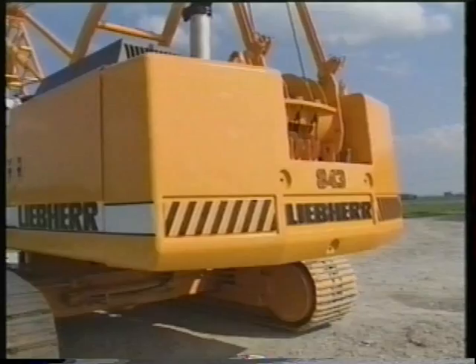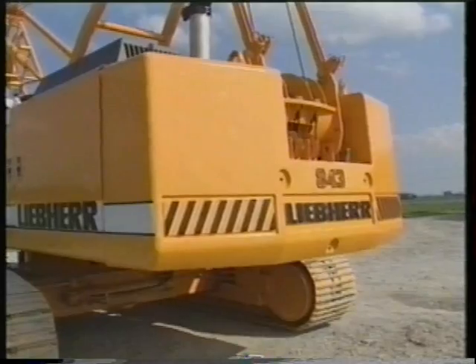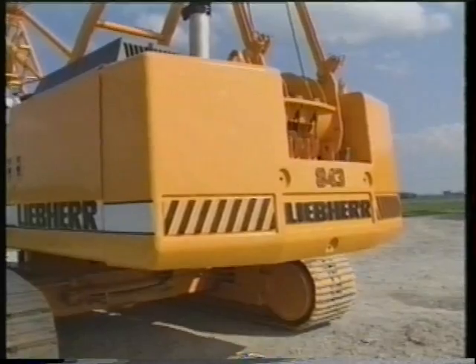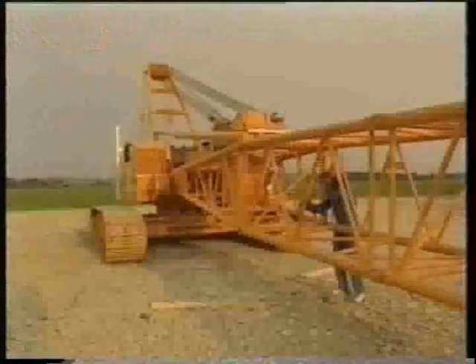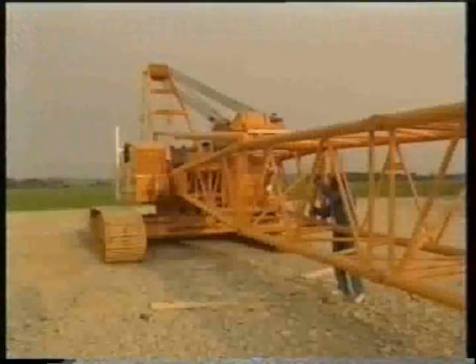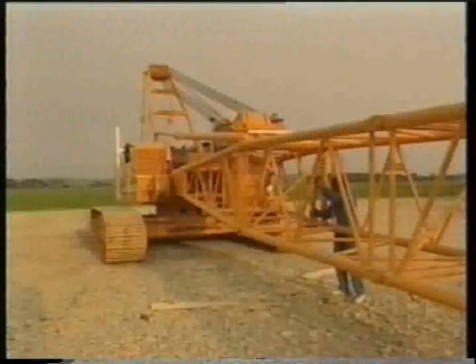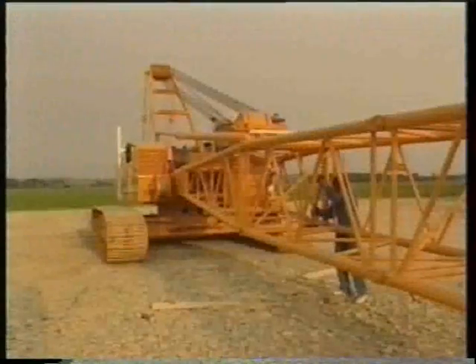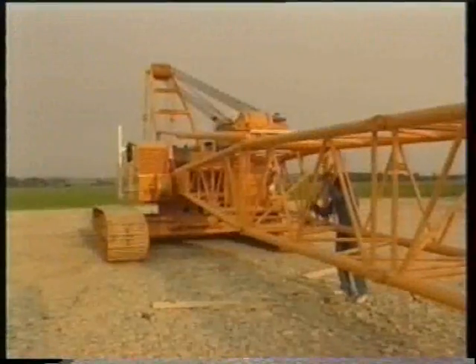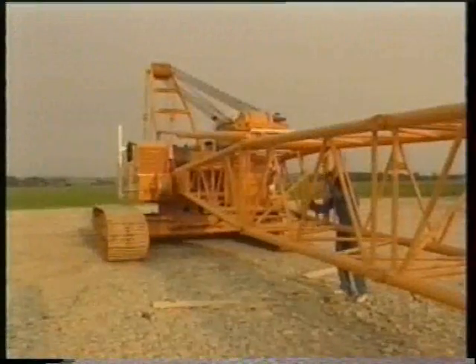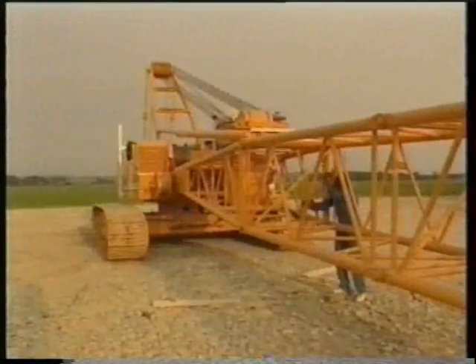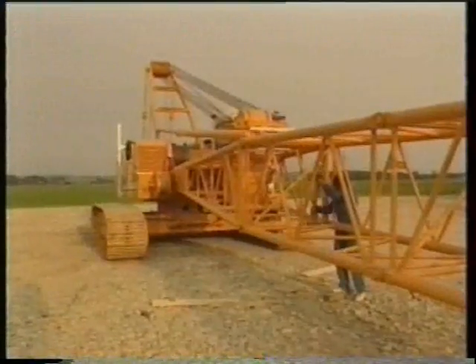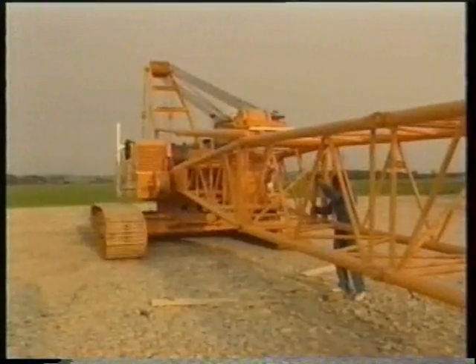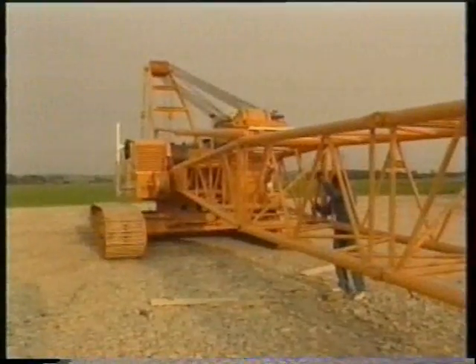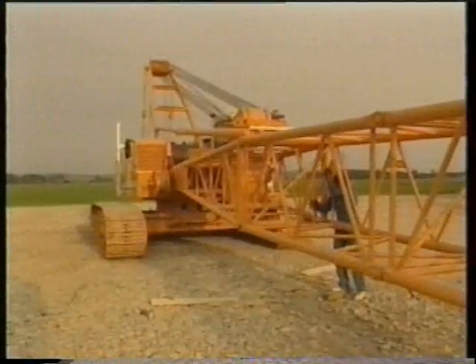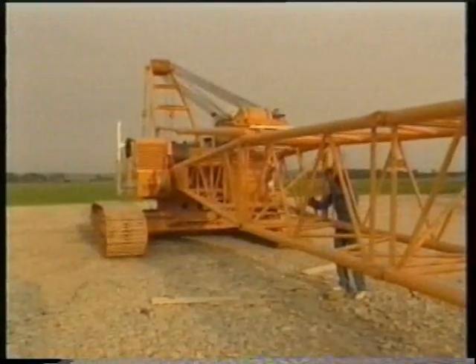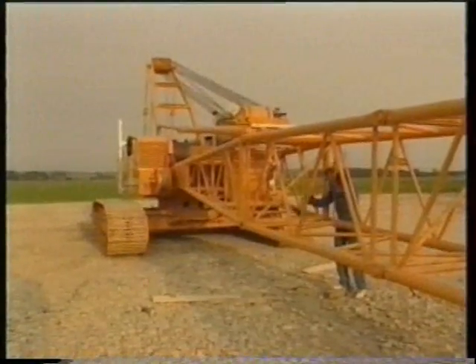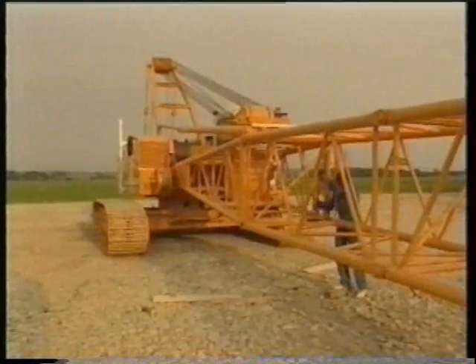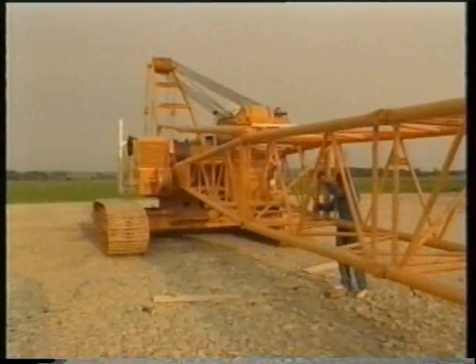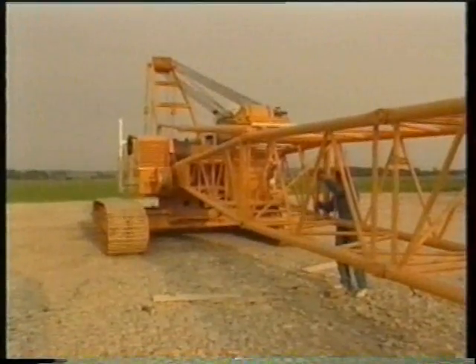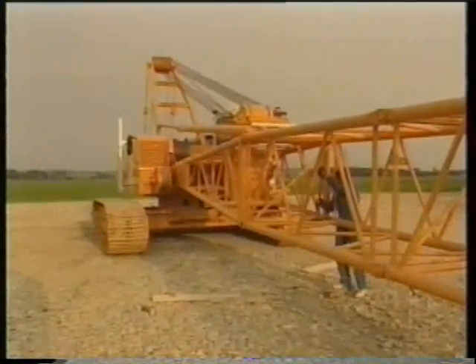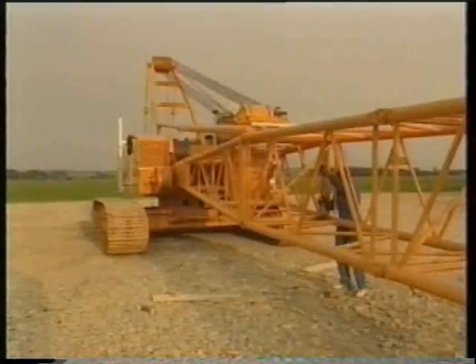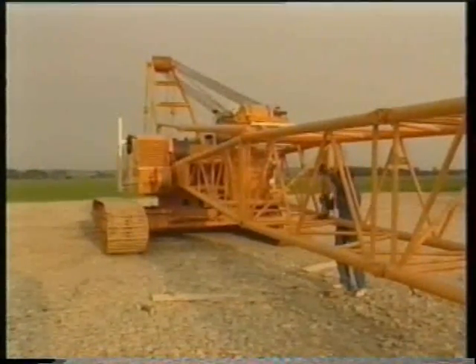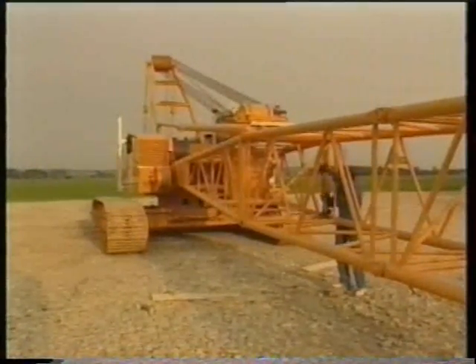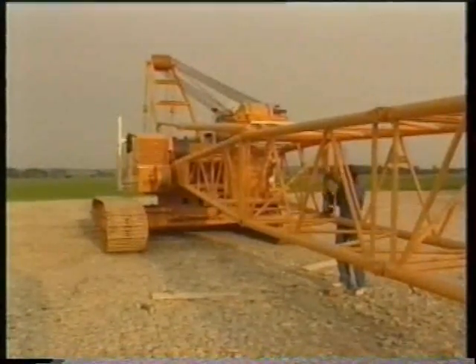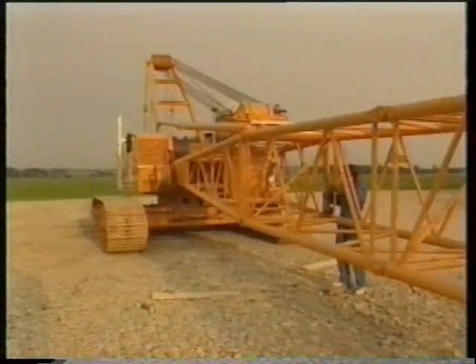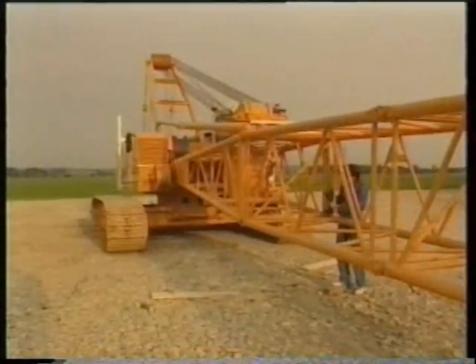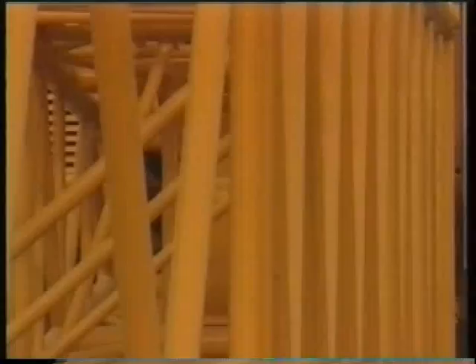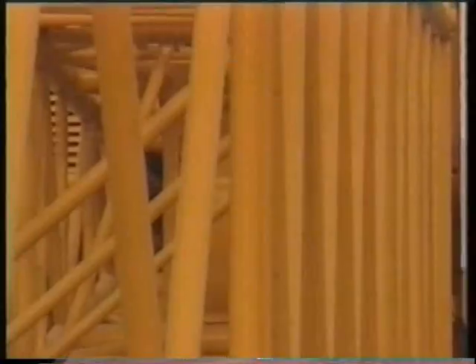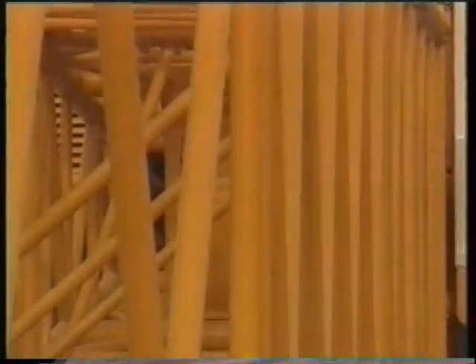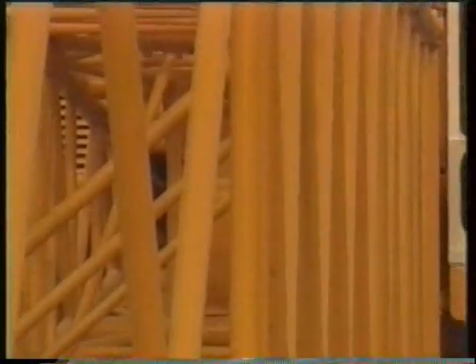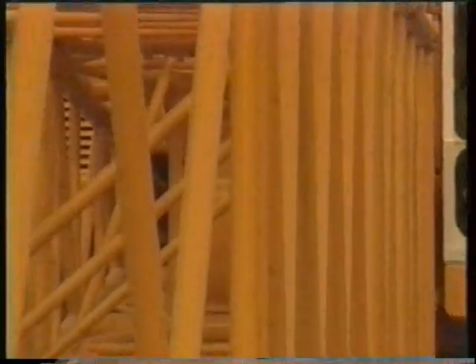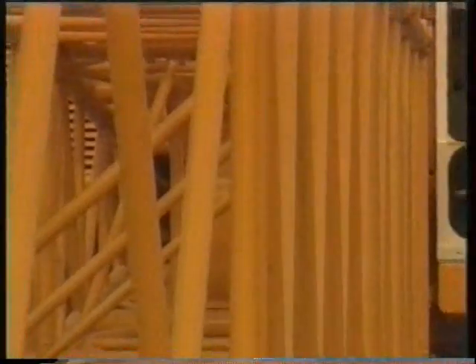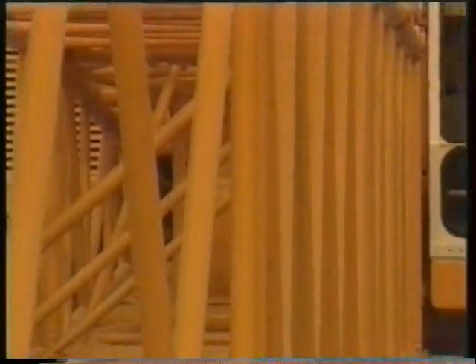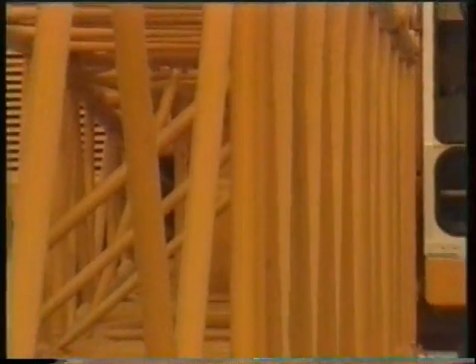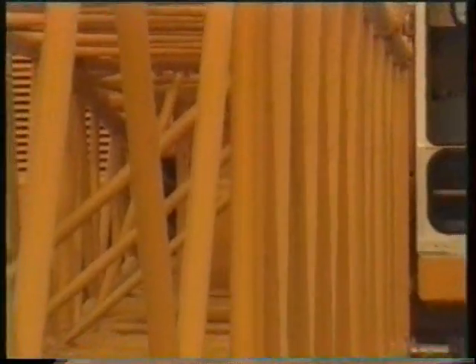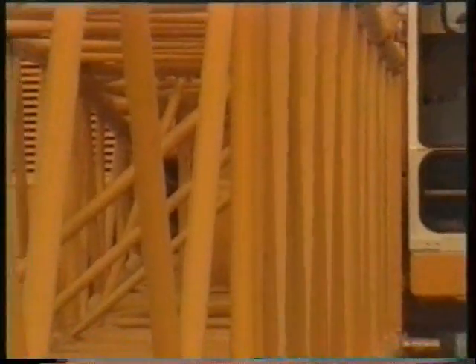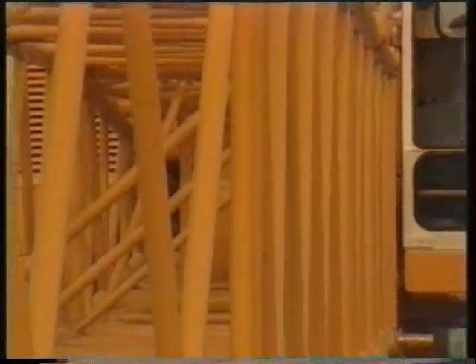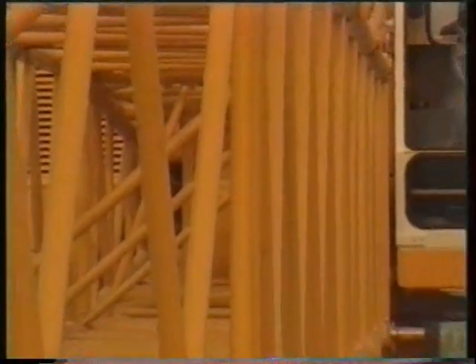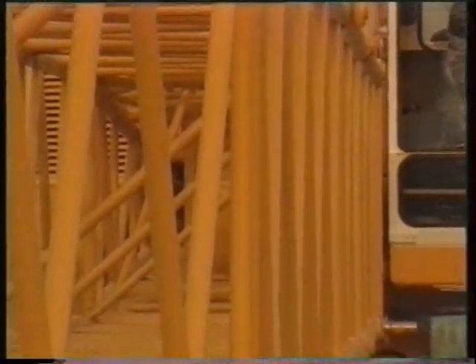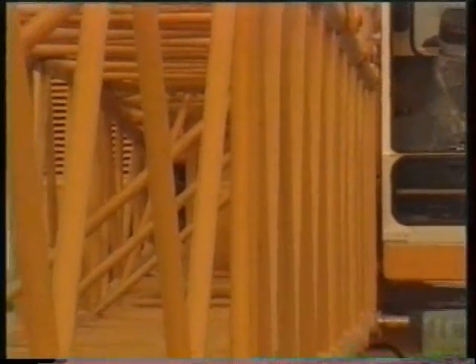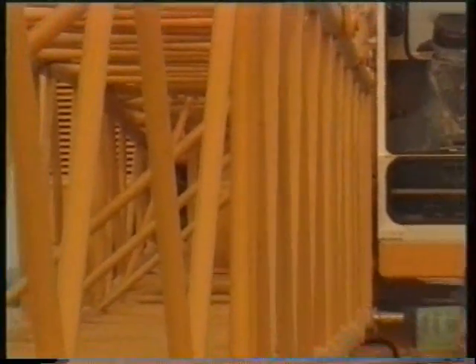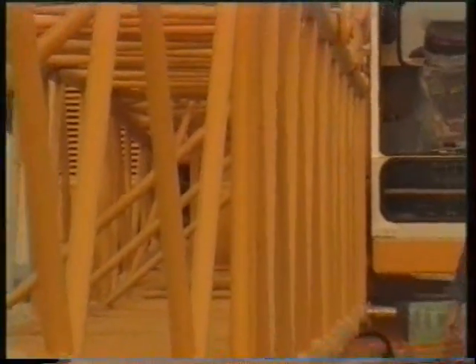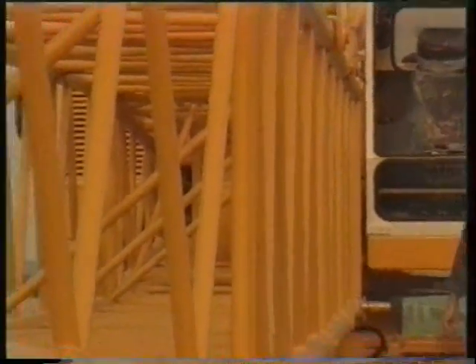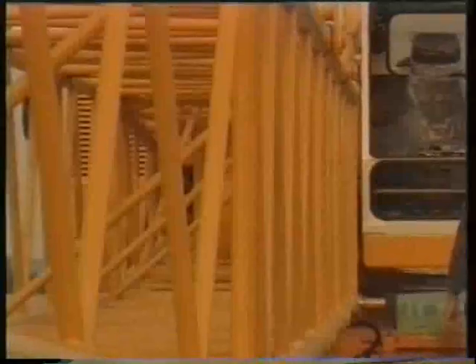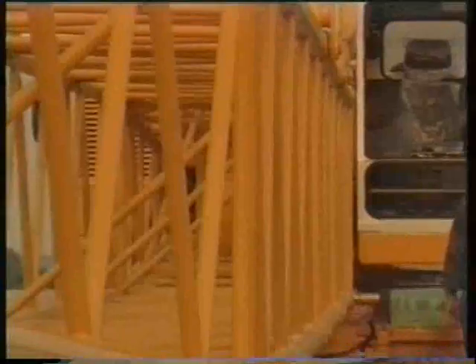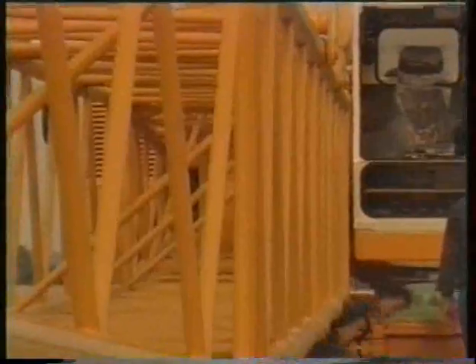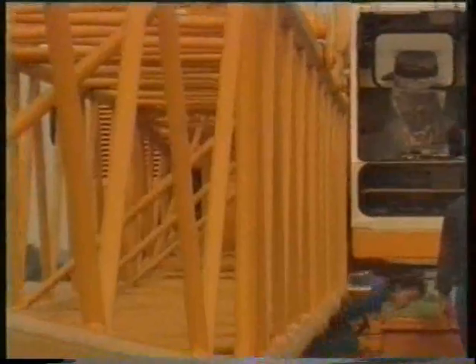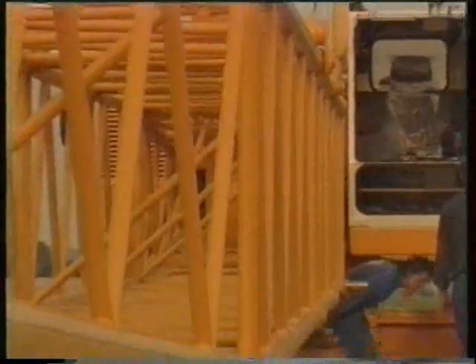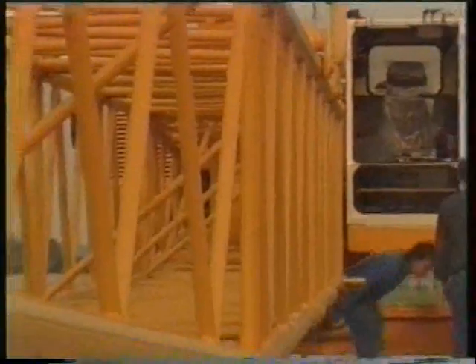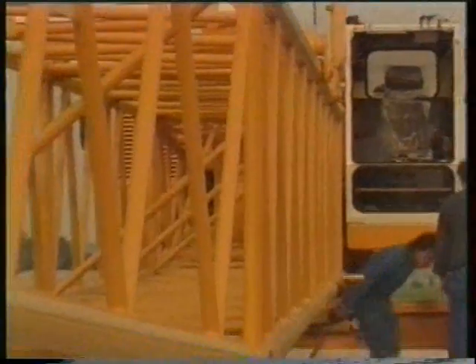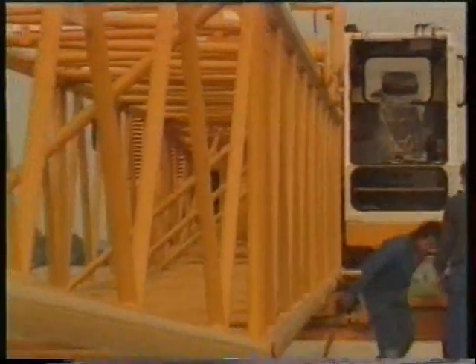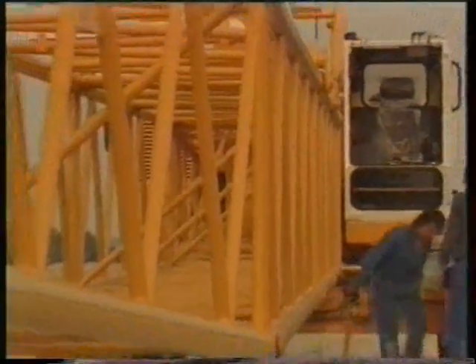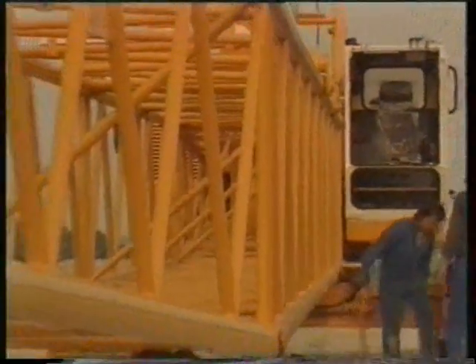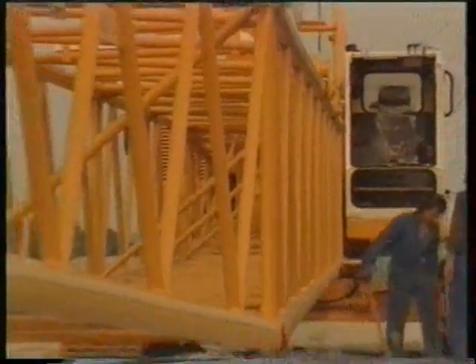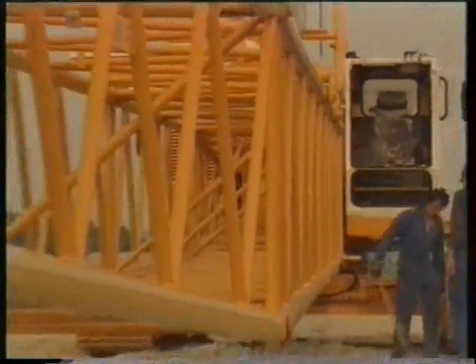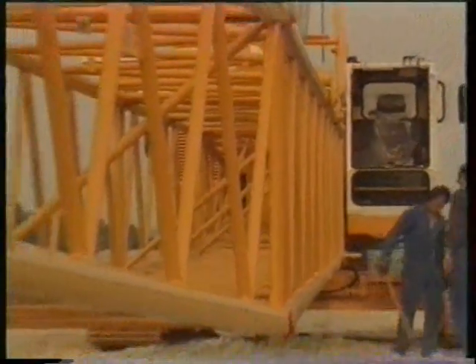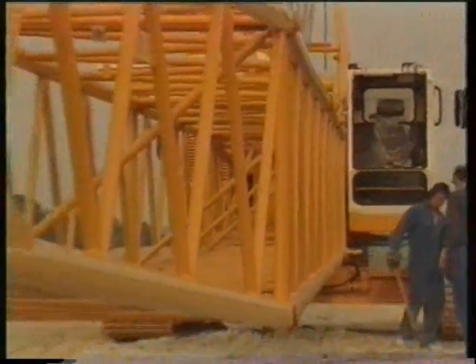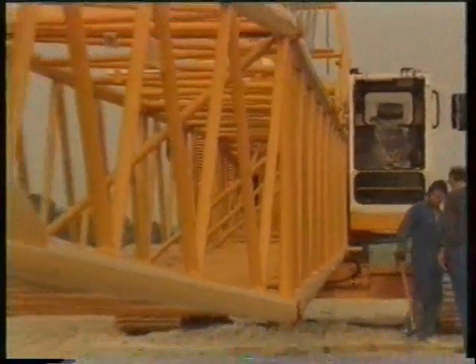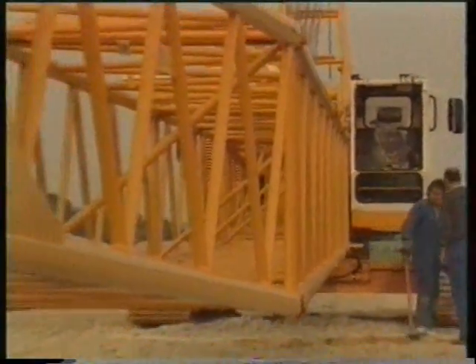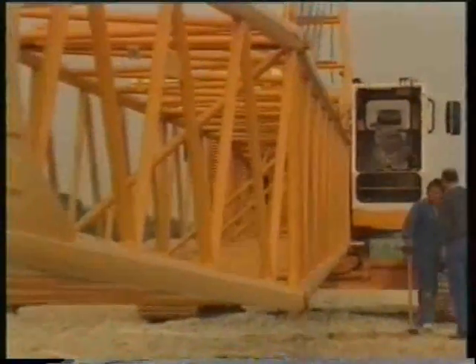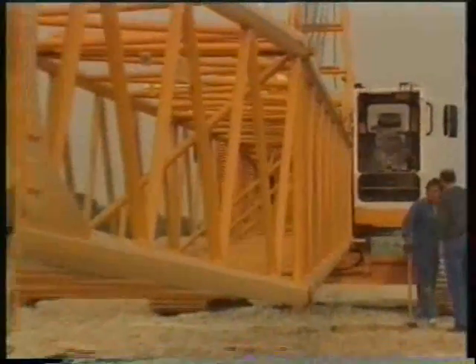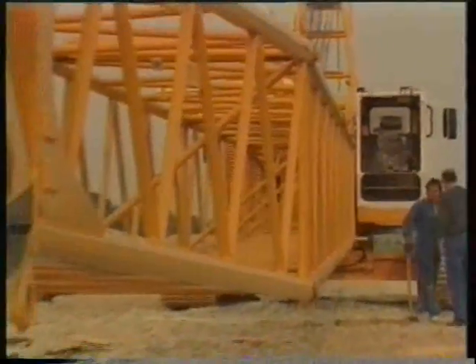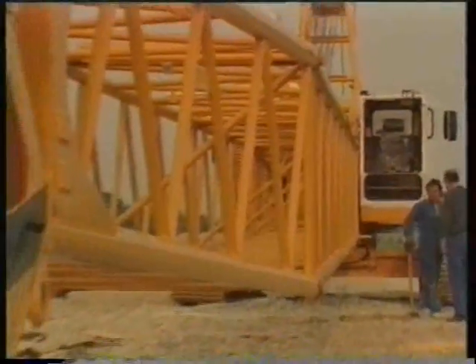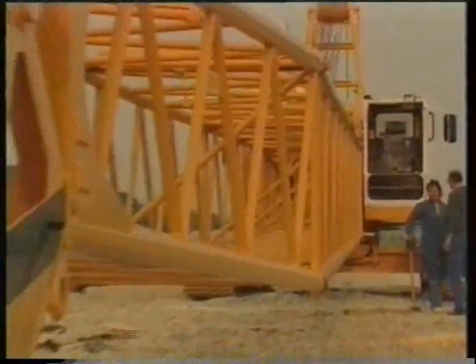Boom sections are pinned to the boom foot. The pendants are attached, the hoist ropes positioned, and the crane is ready for work.